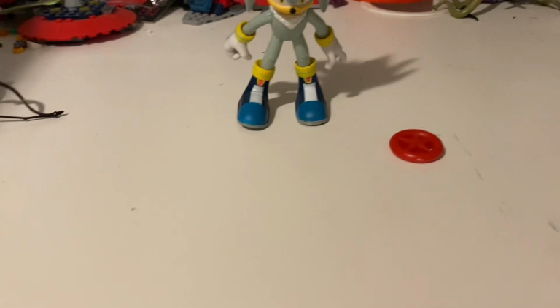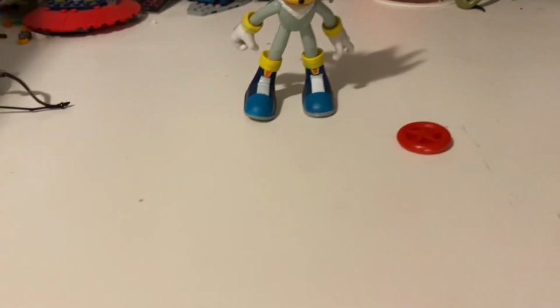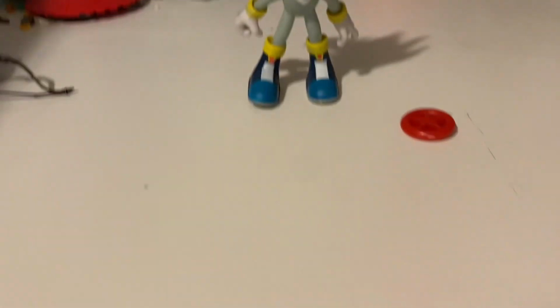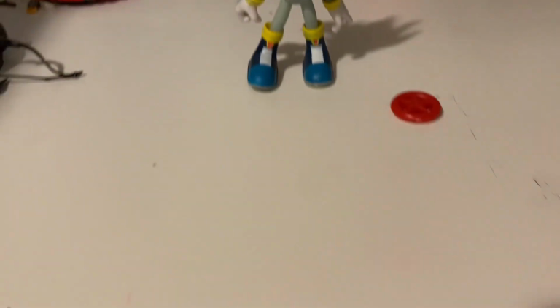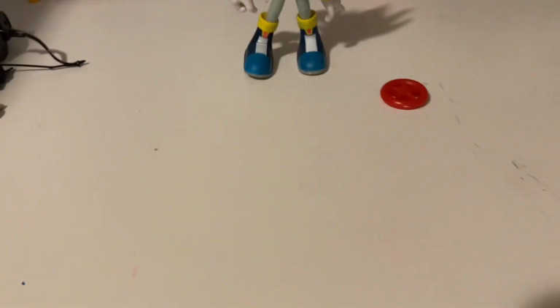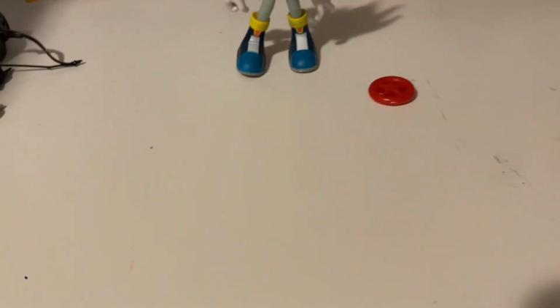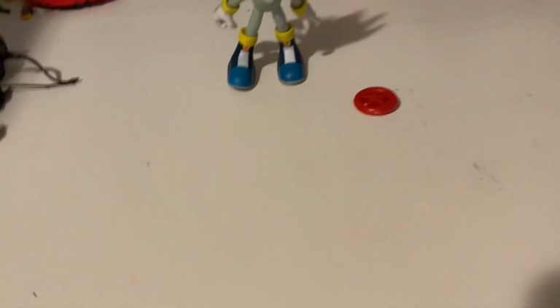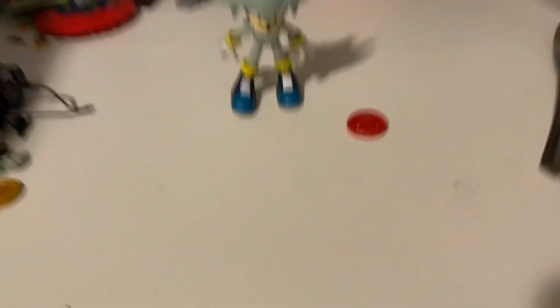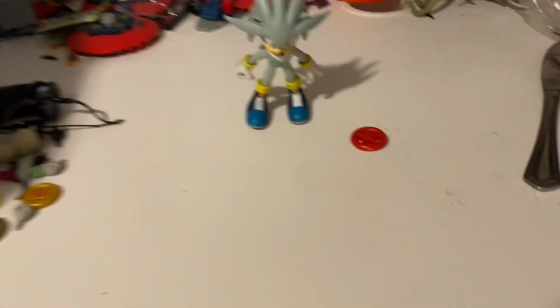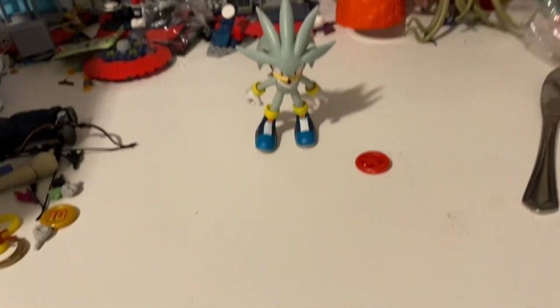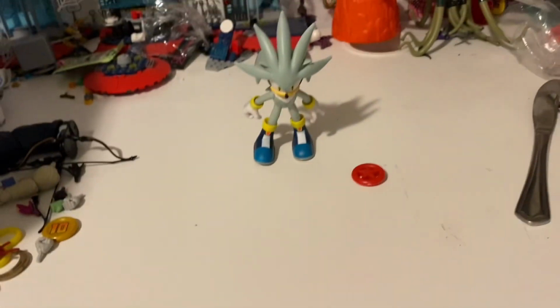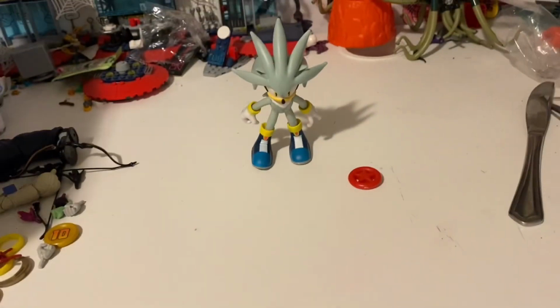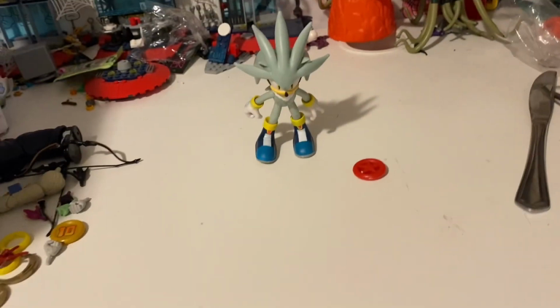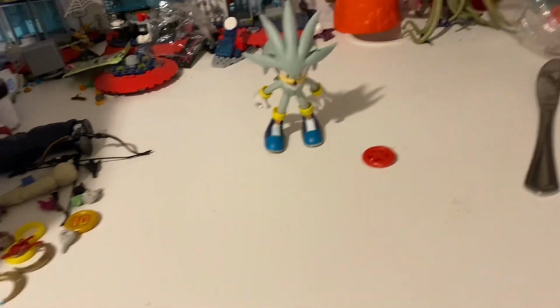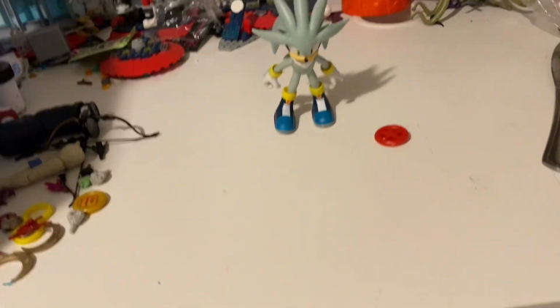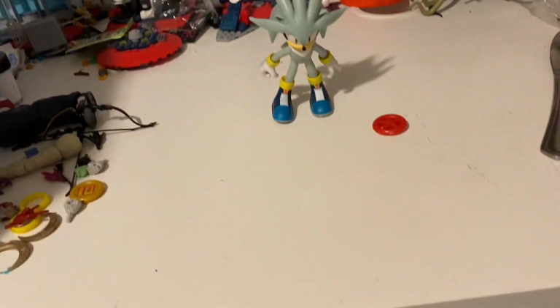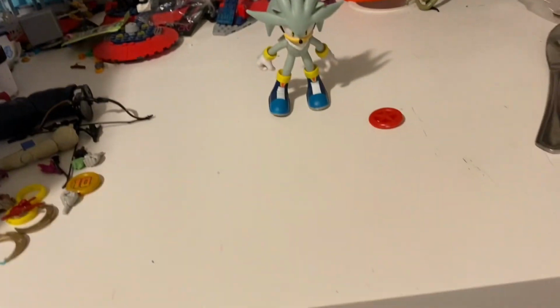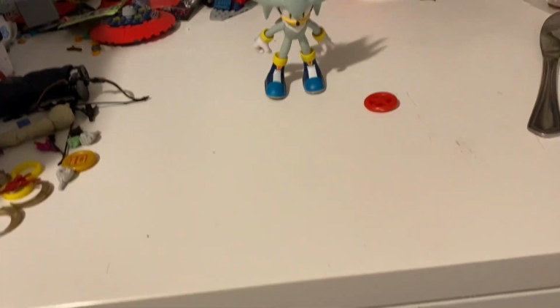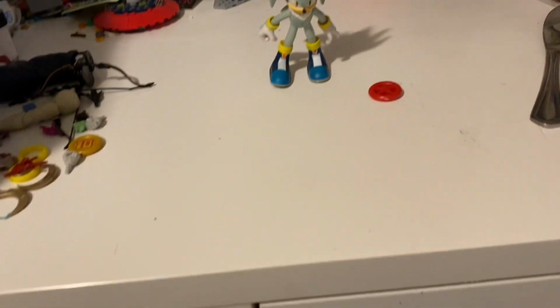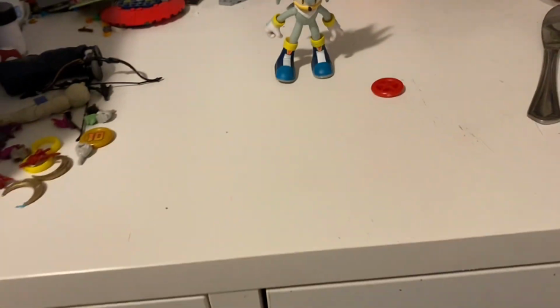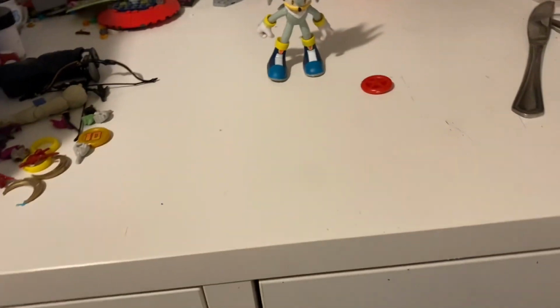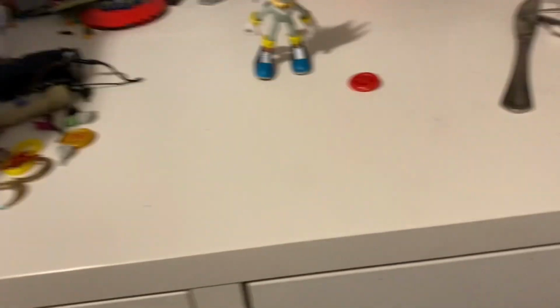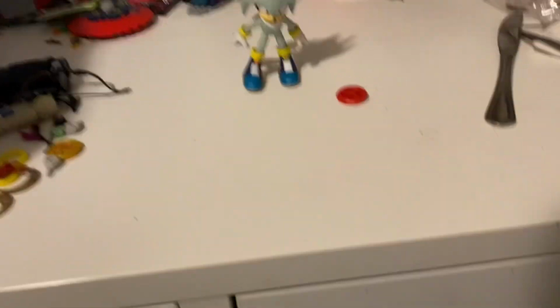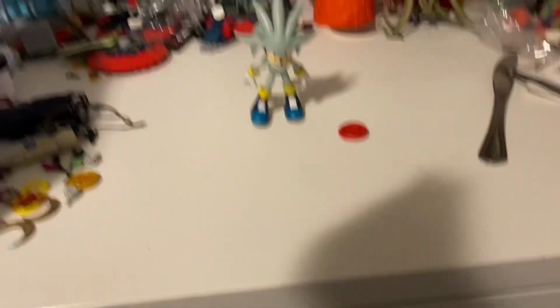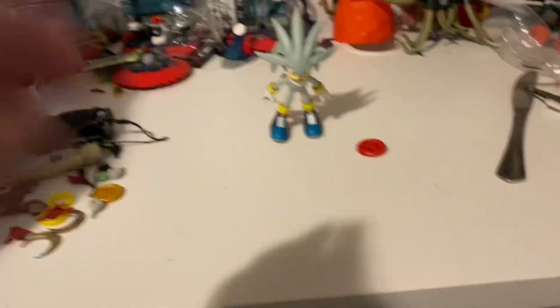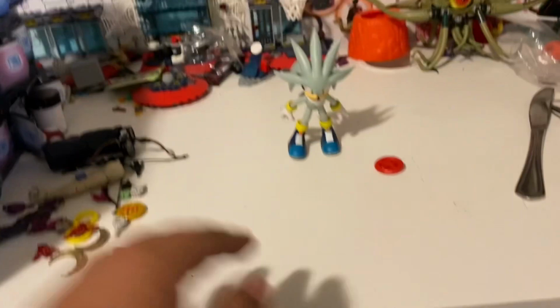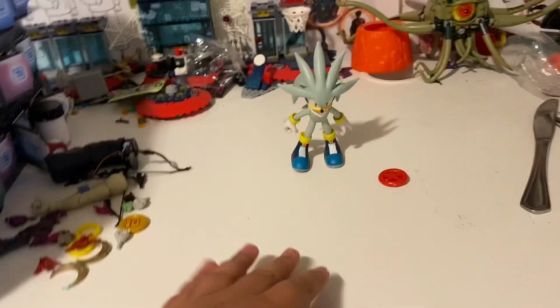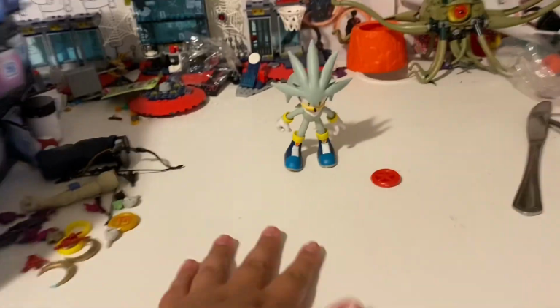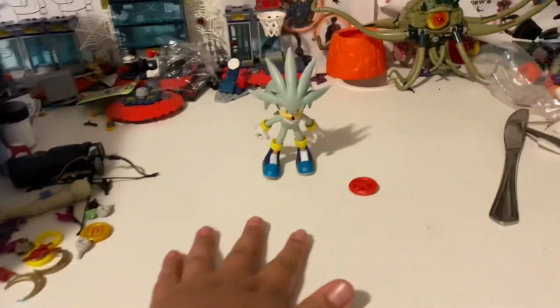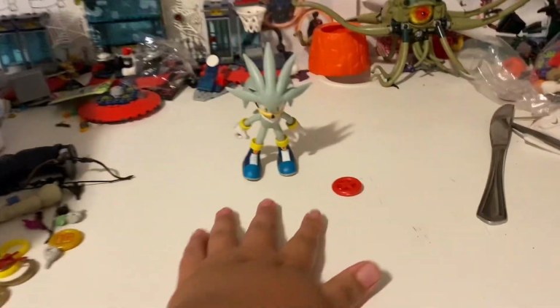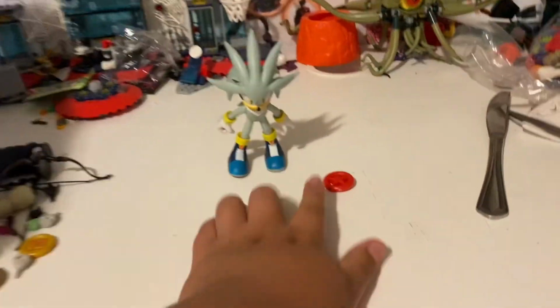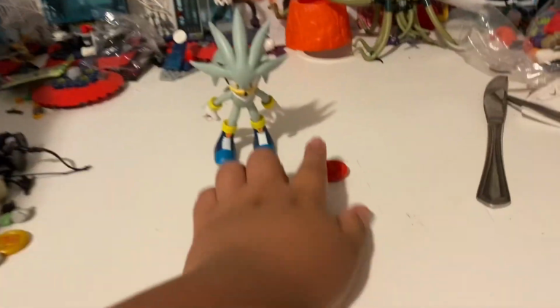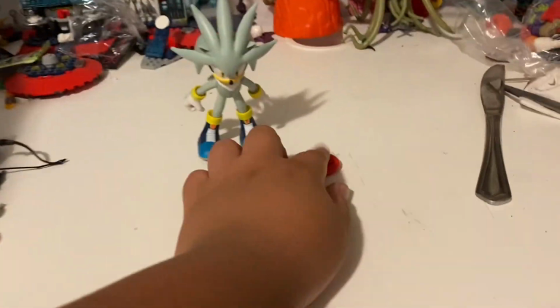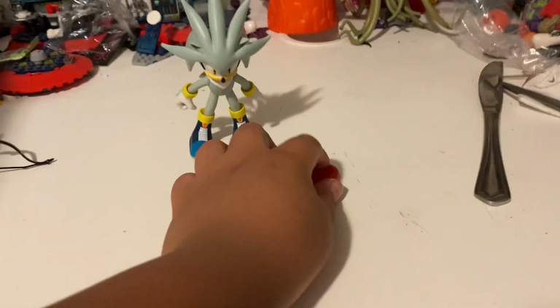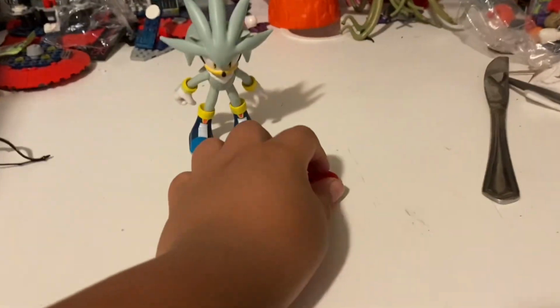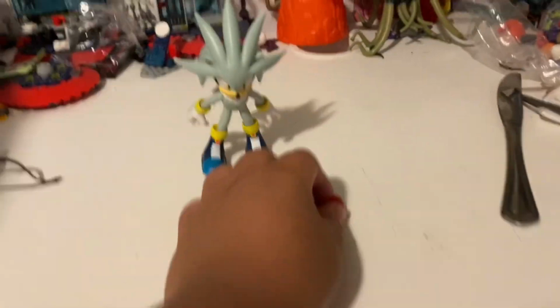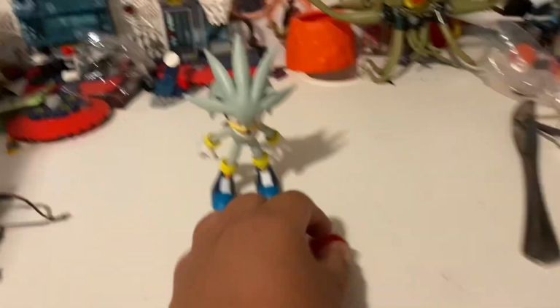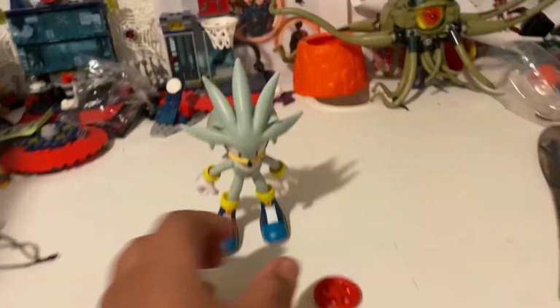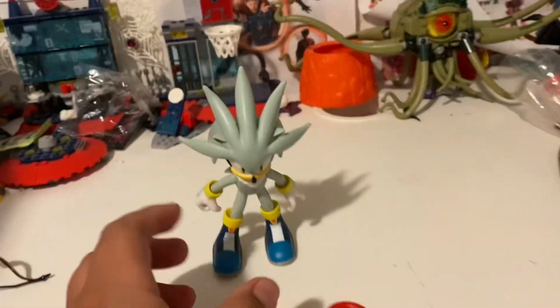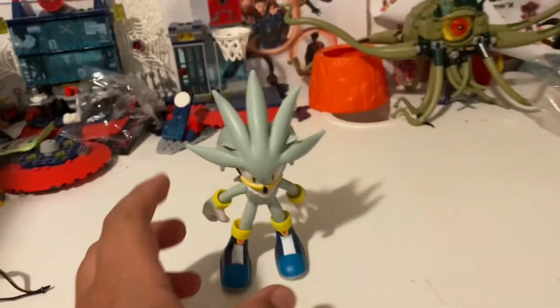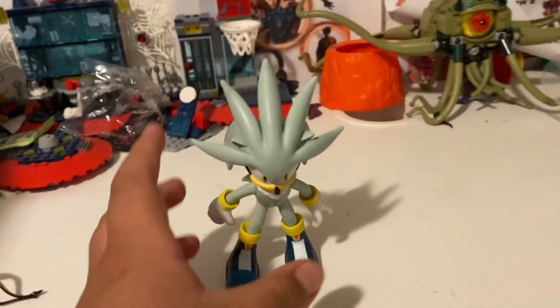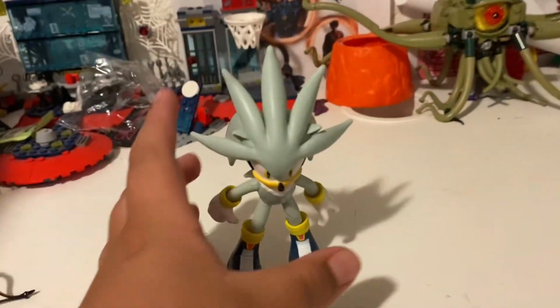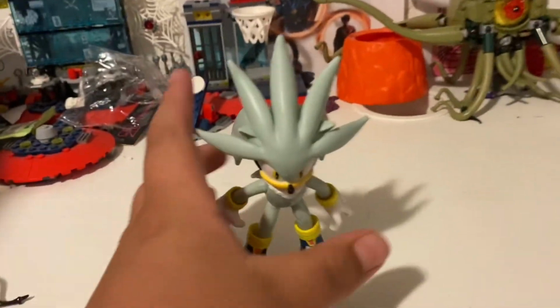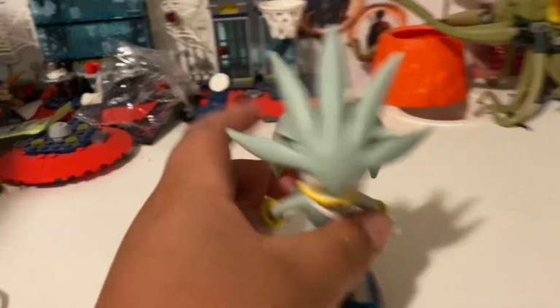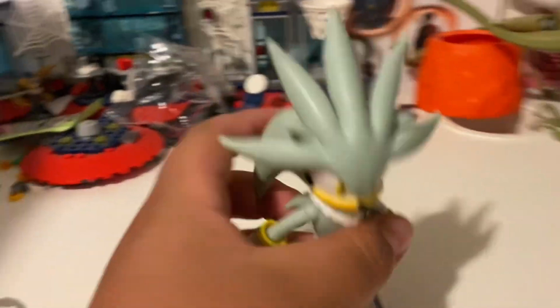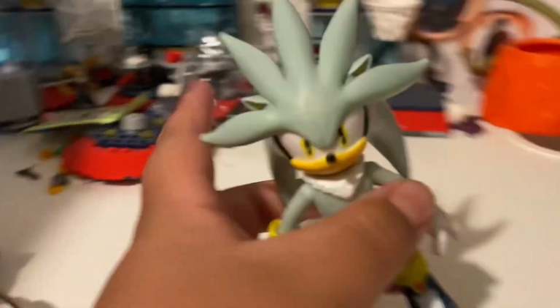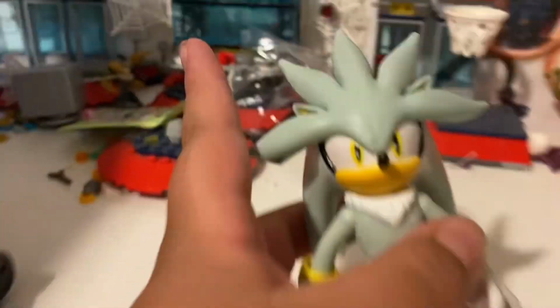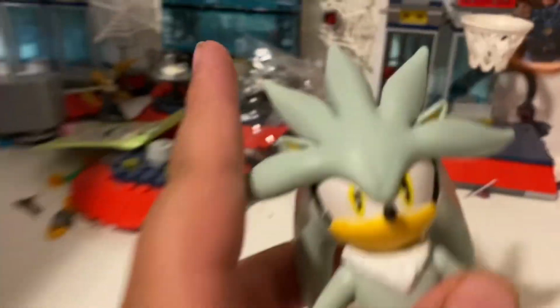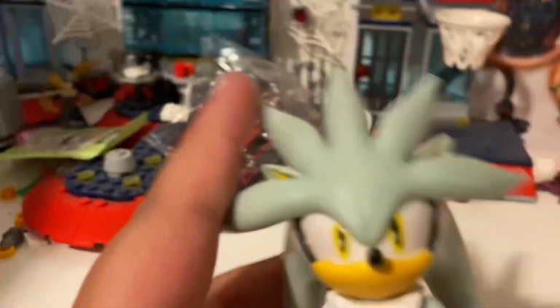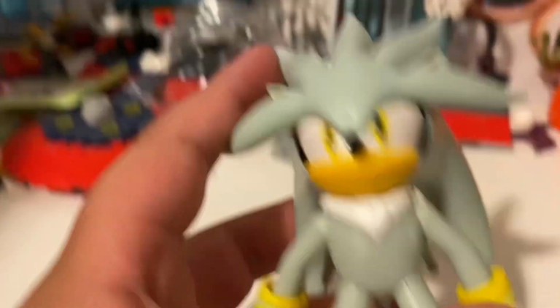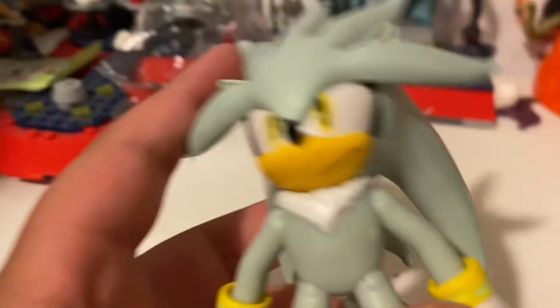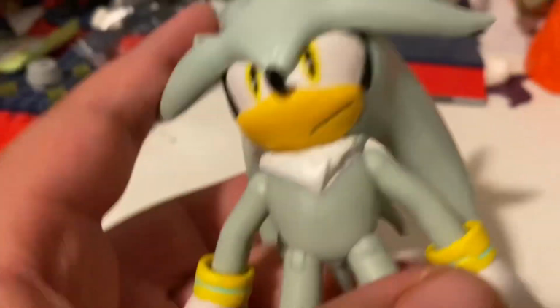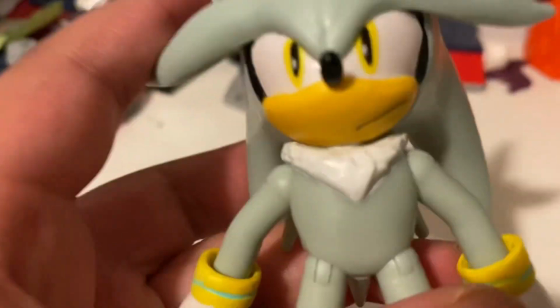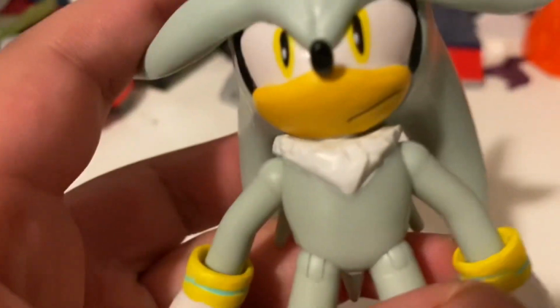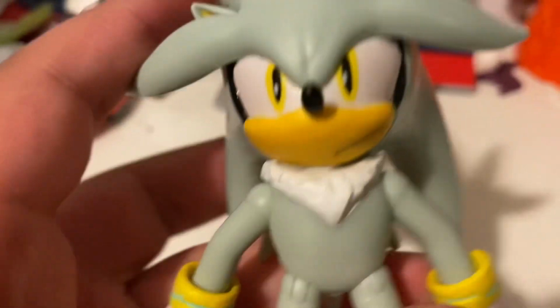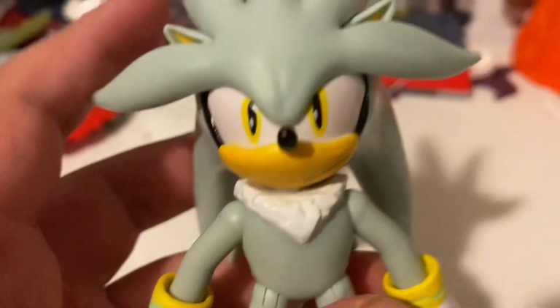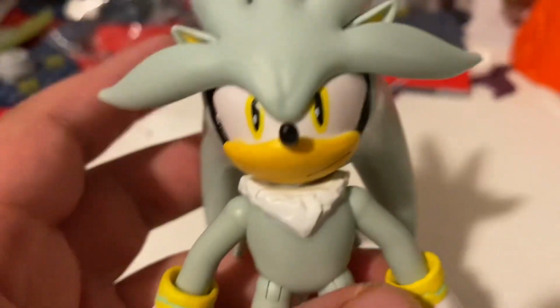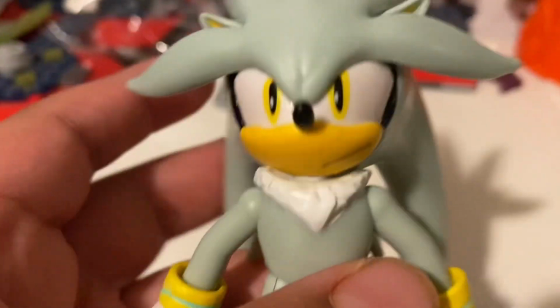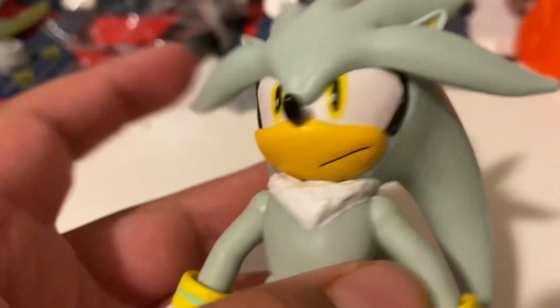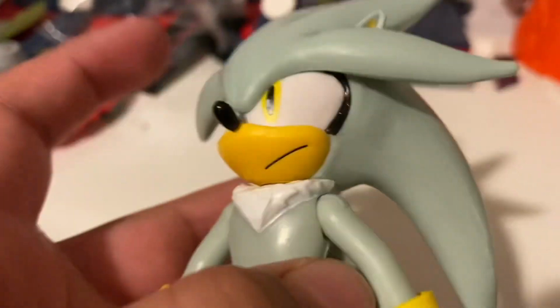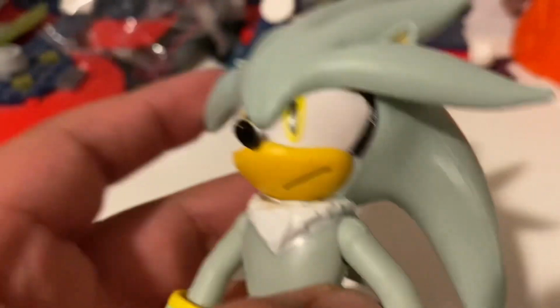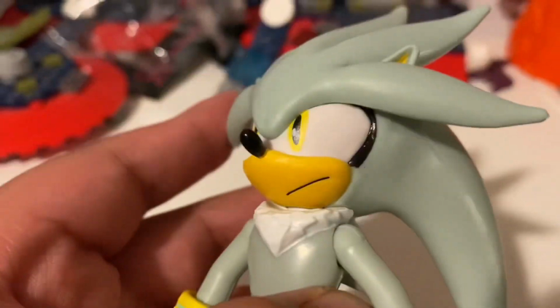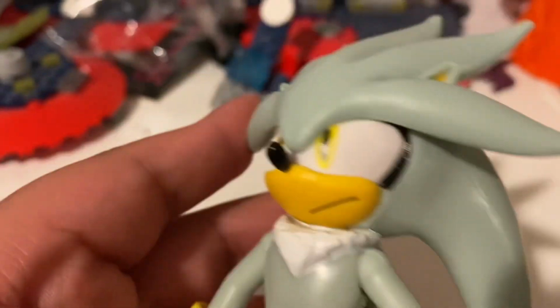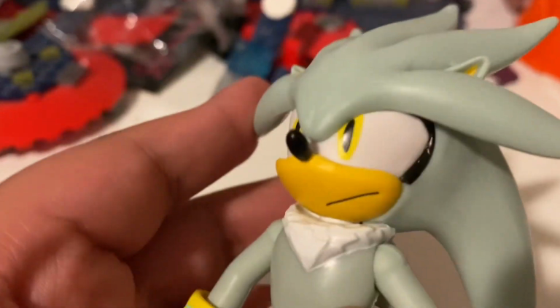What is up guys, Brumman here. Today we got the Jack's Pacific Silver the Hedgehog.